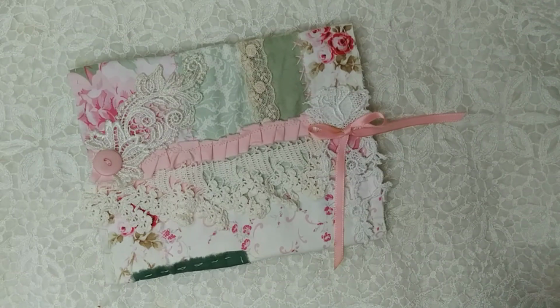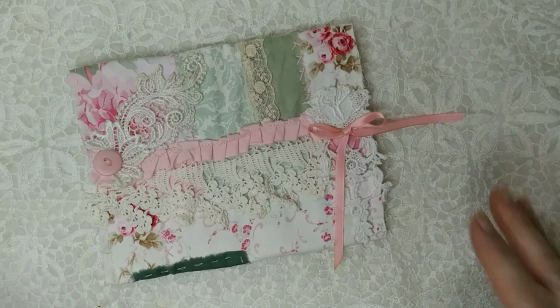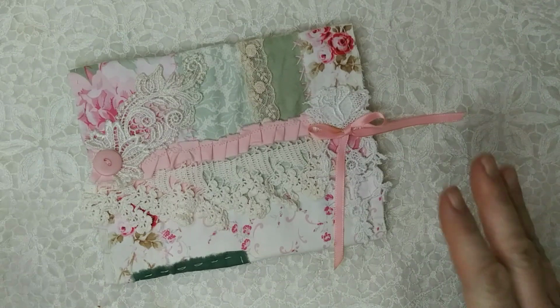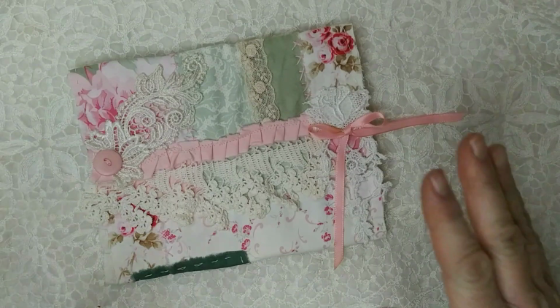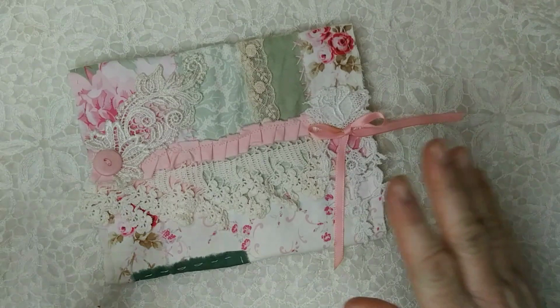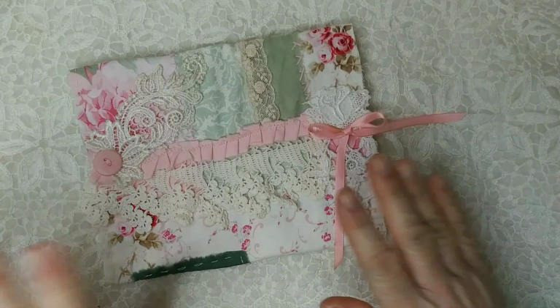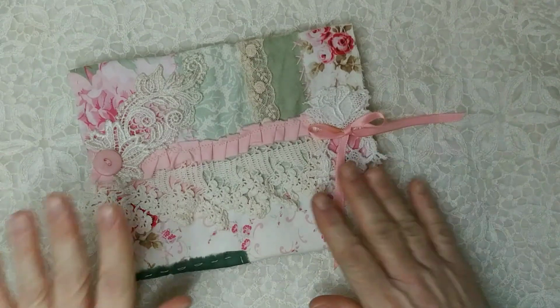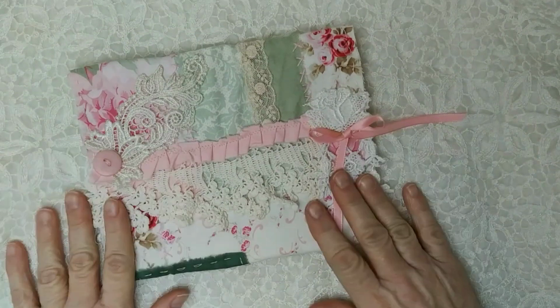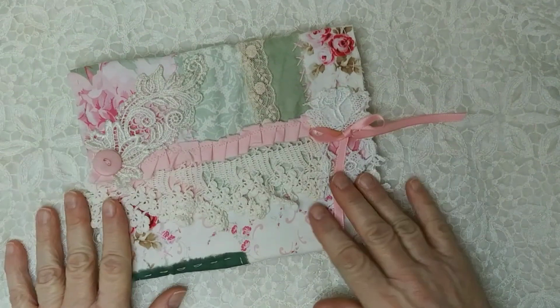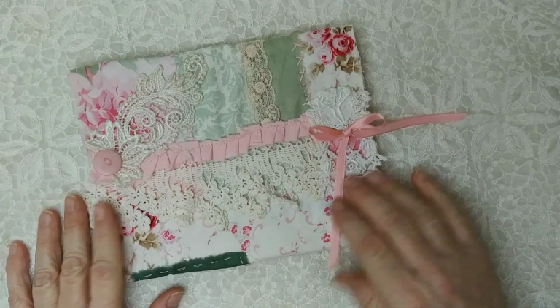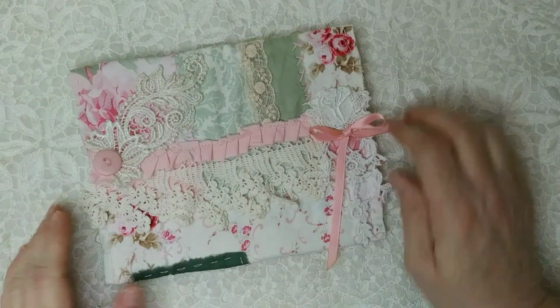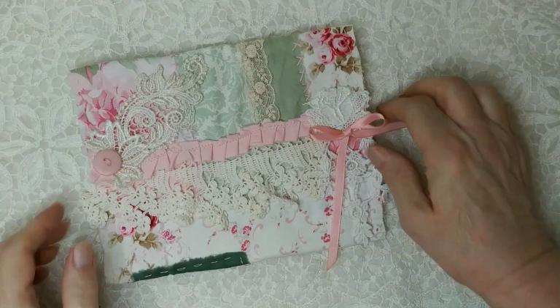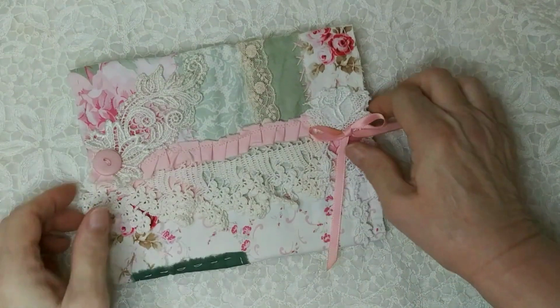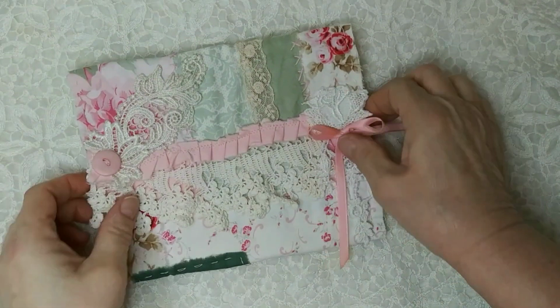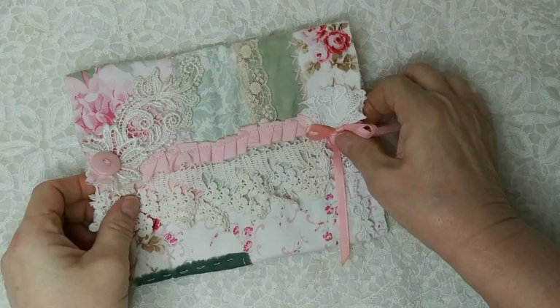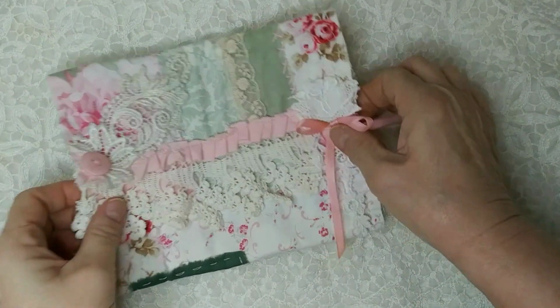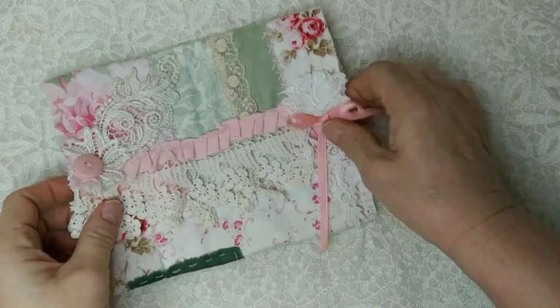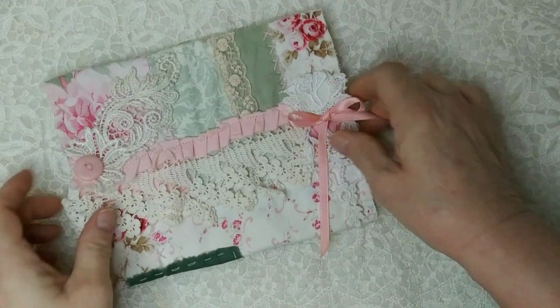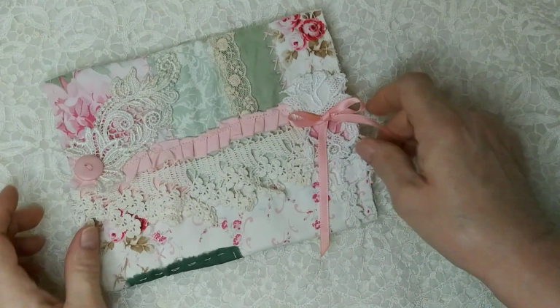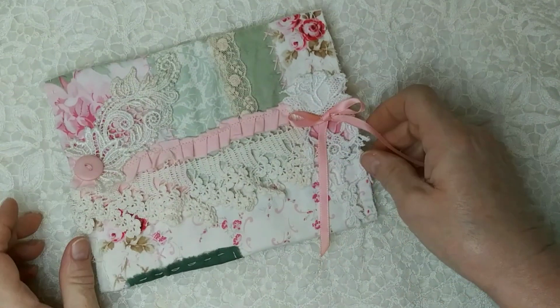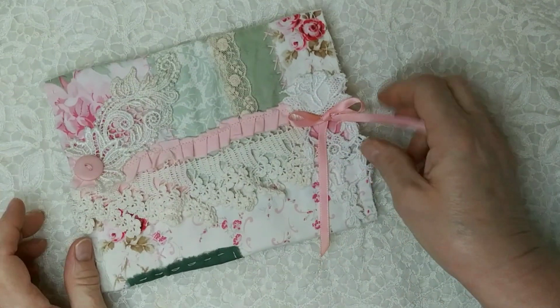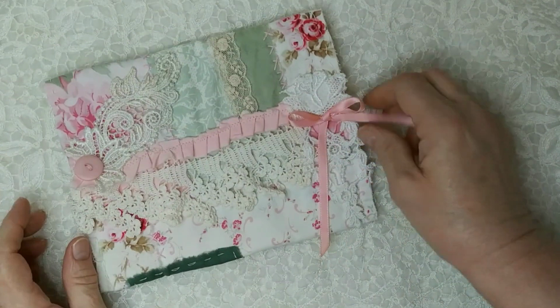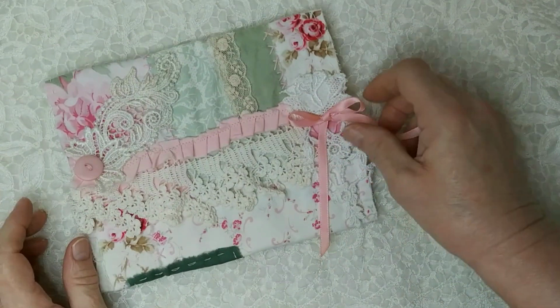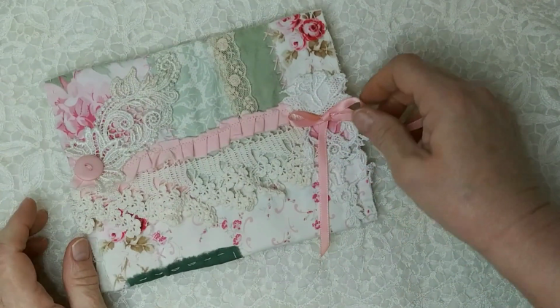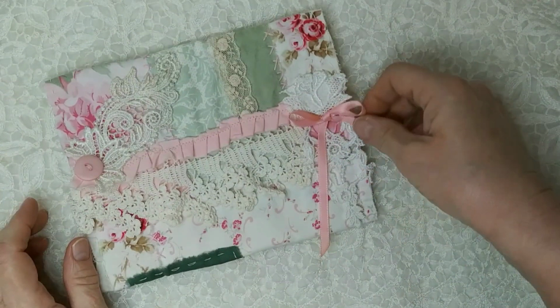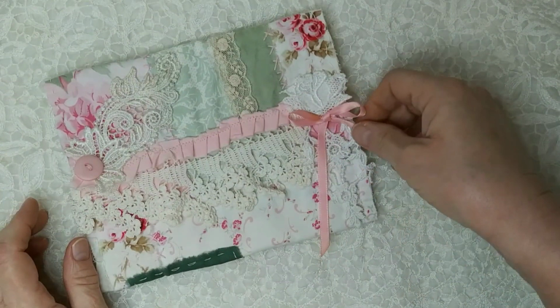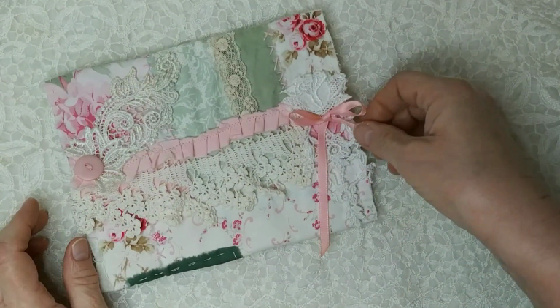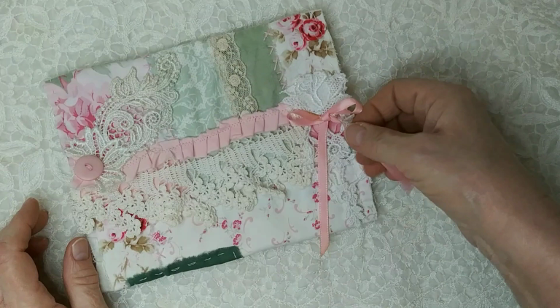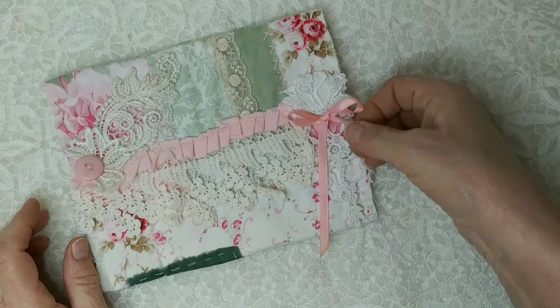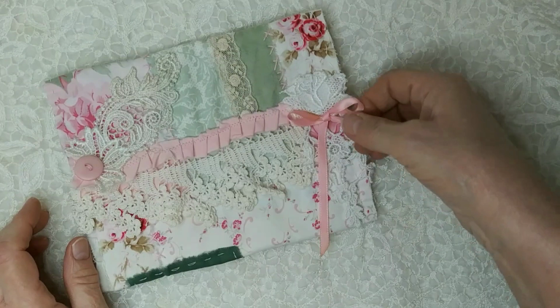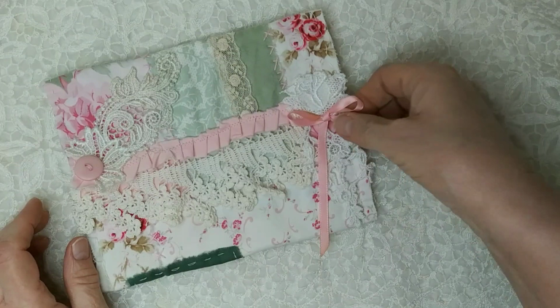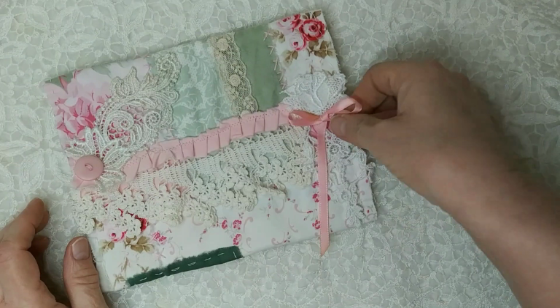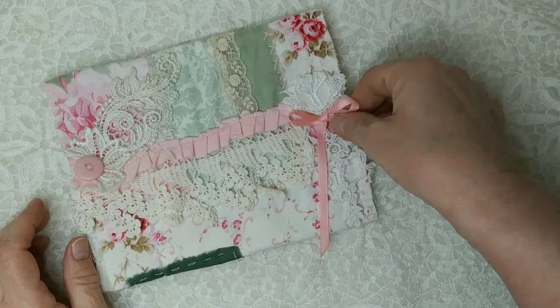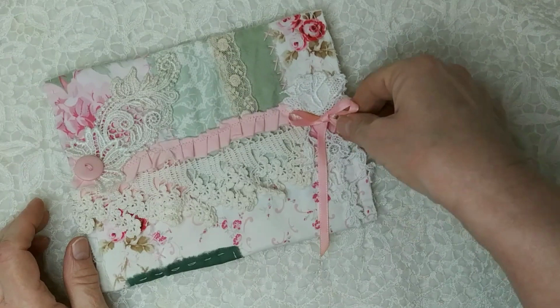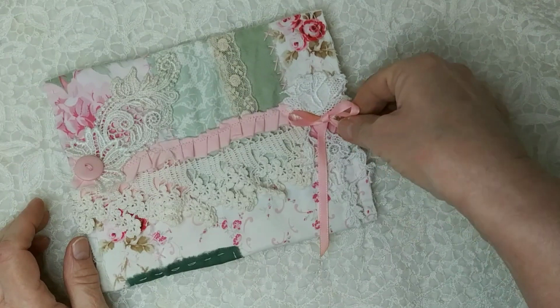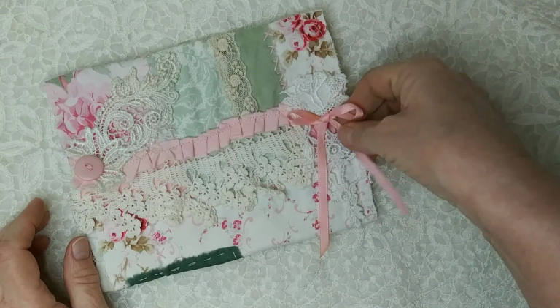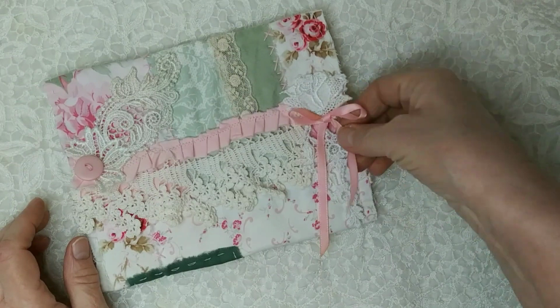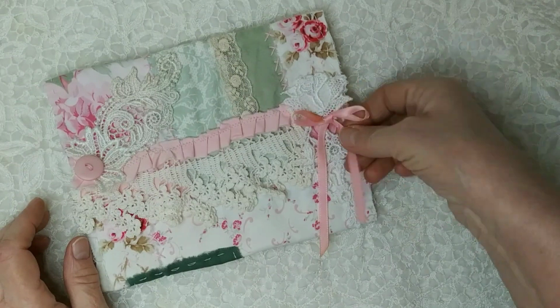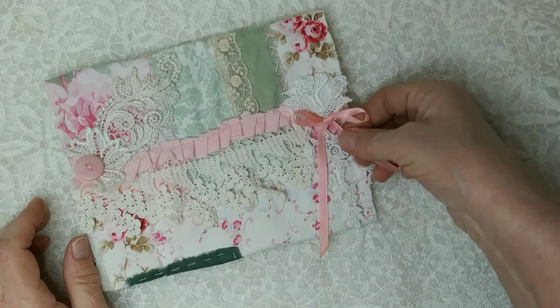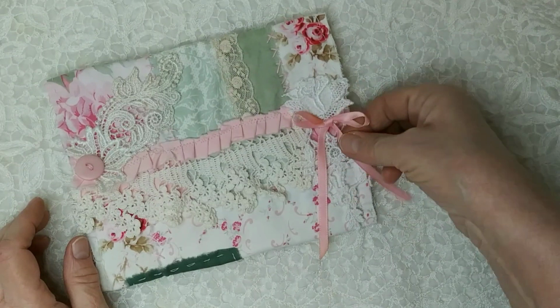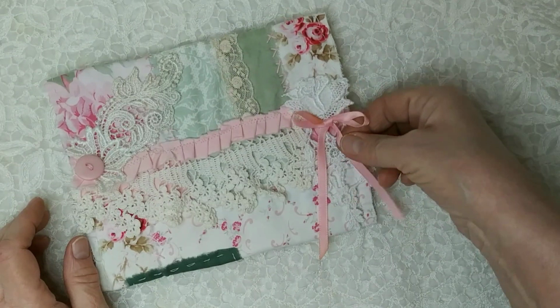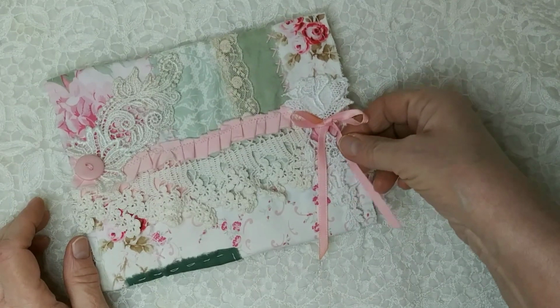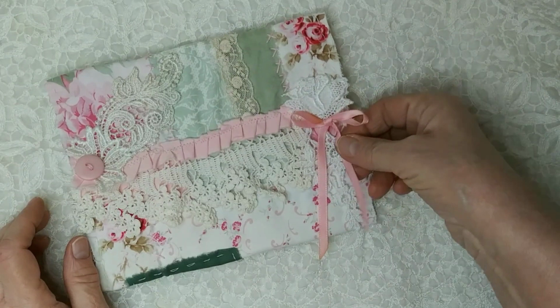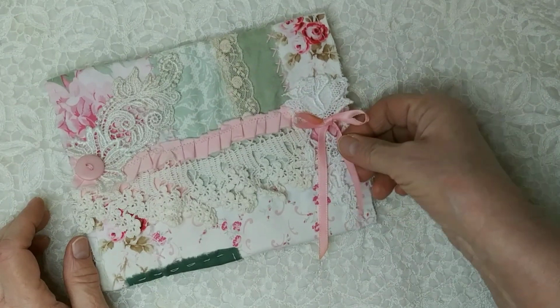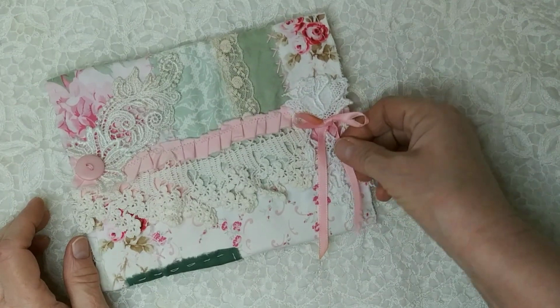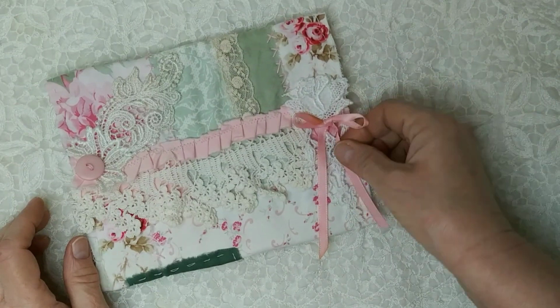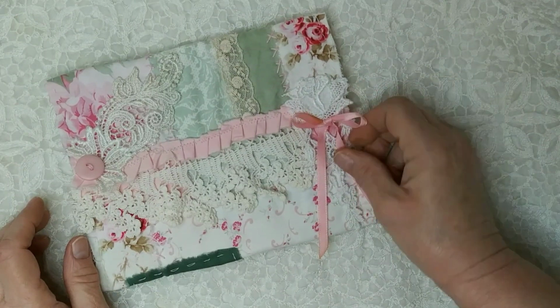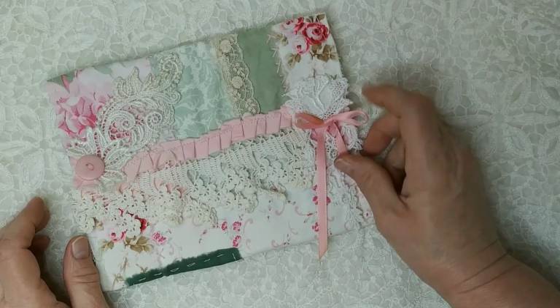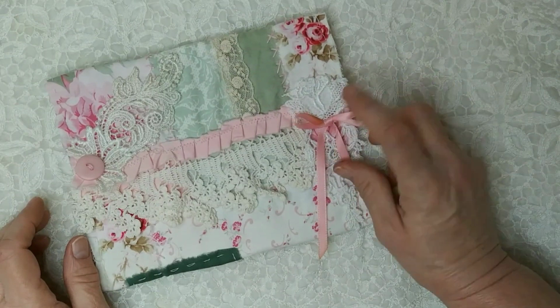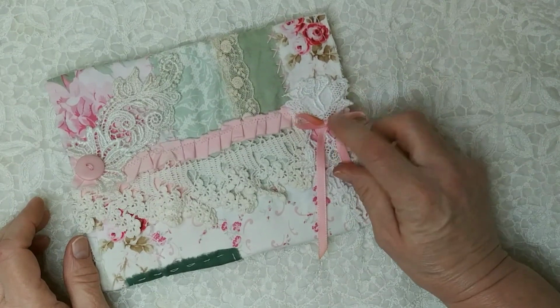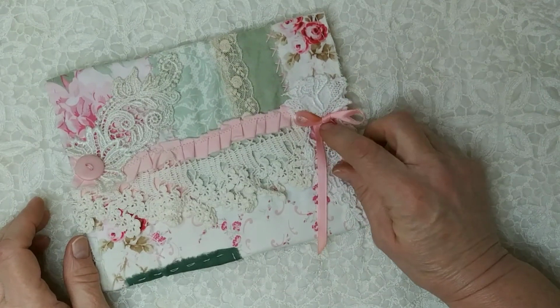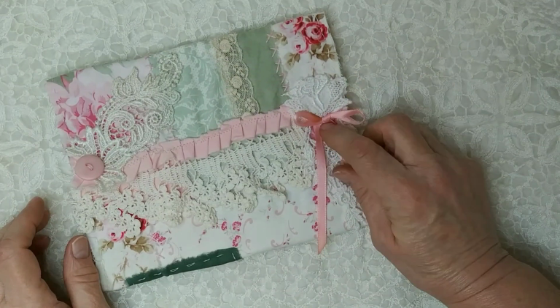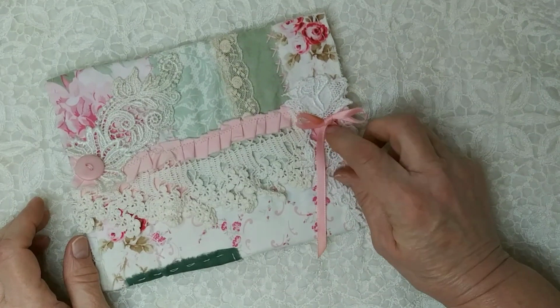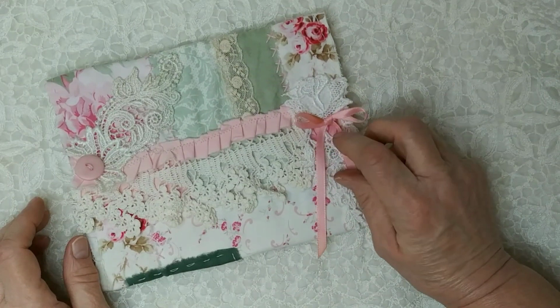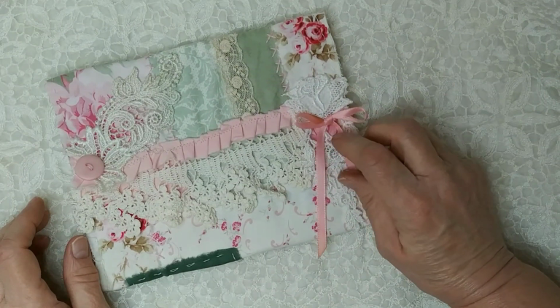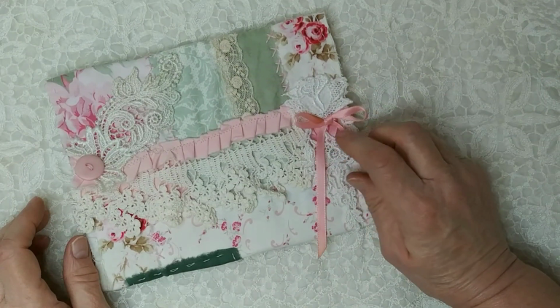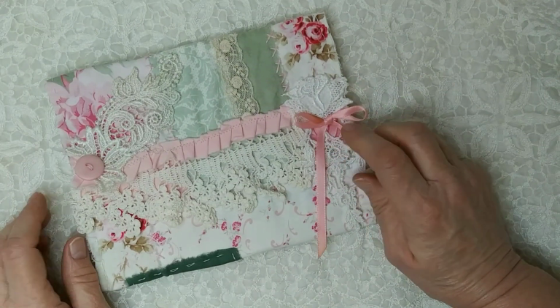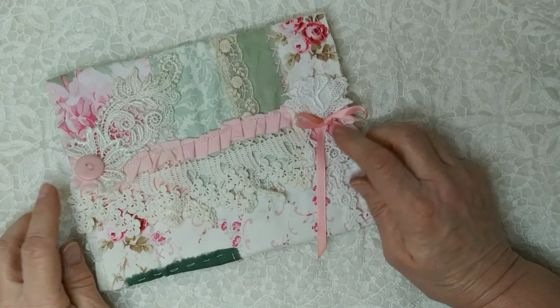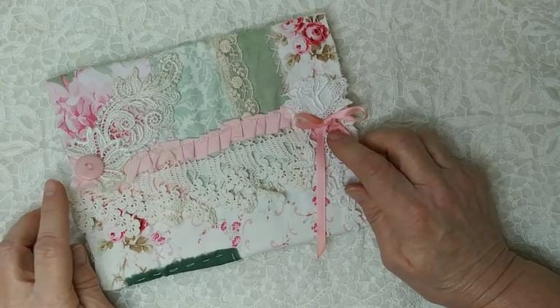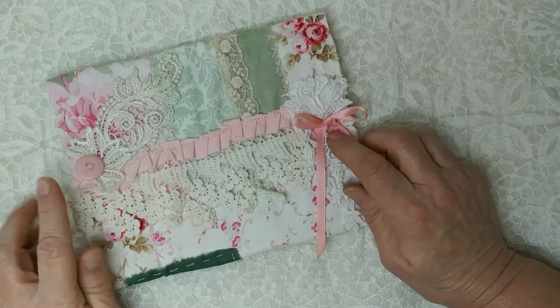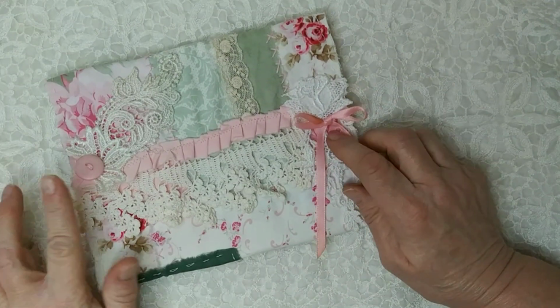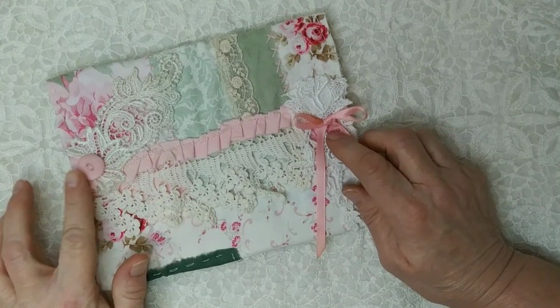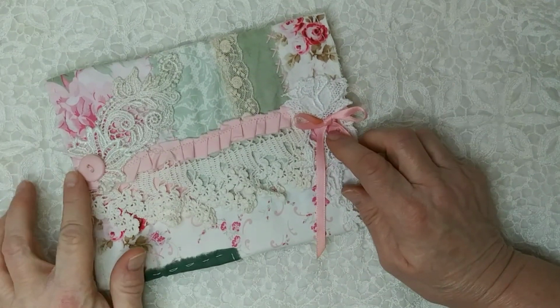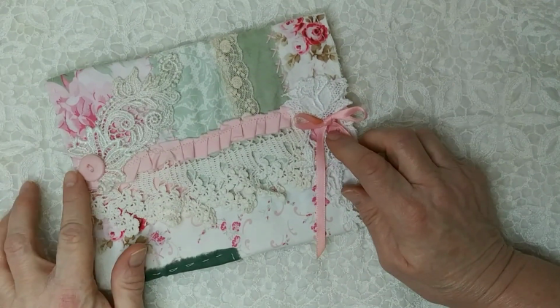So here it is — it's finished, except I'm just not sure about the bow. I don't know if I'm going to trim that off or leave it long. I haven't decided that yet.